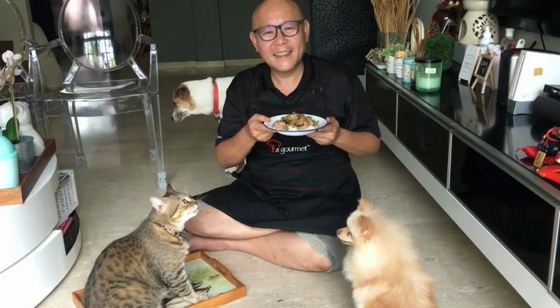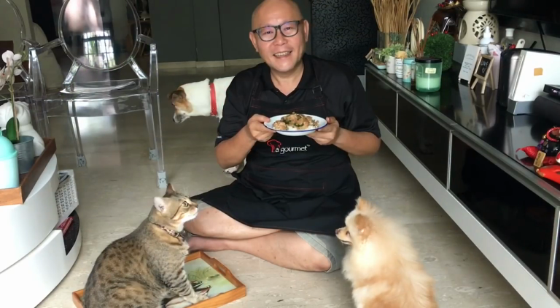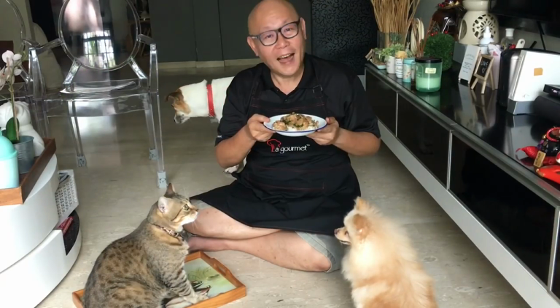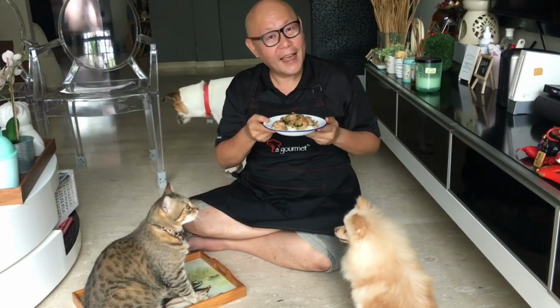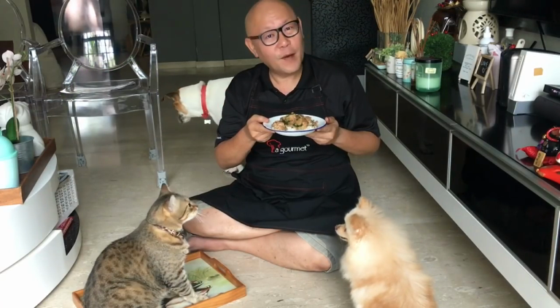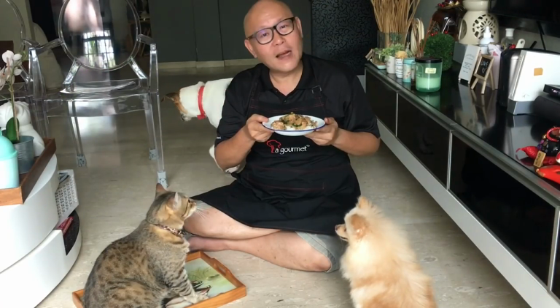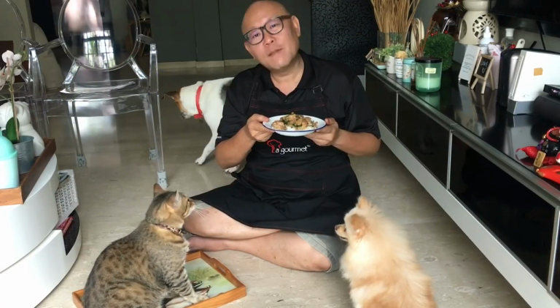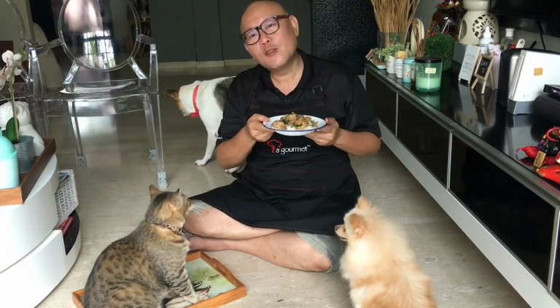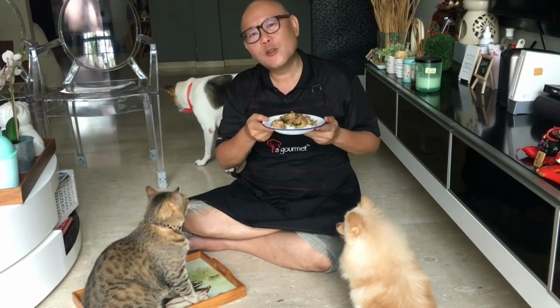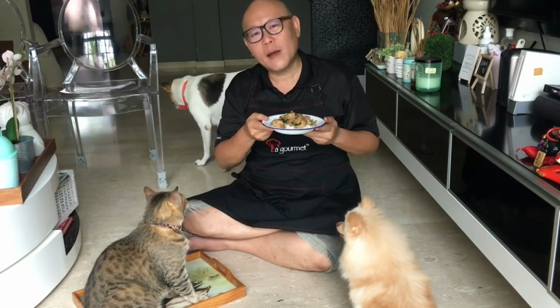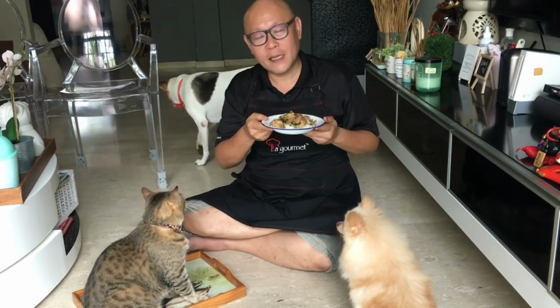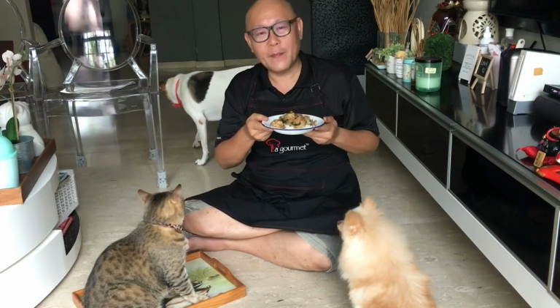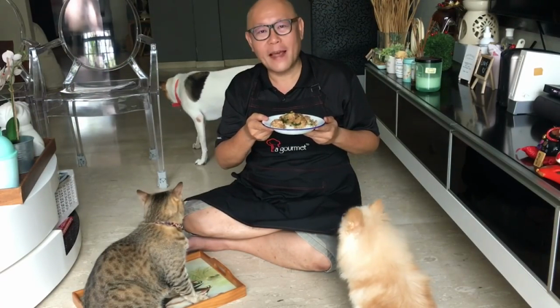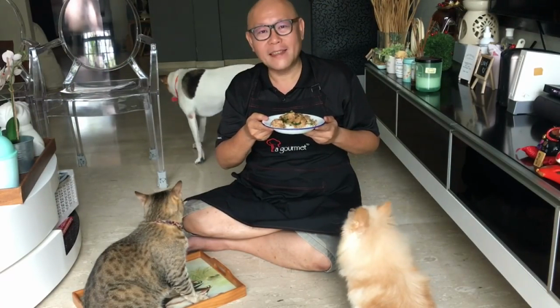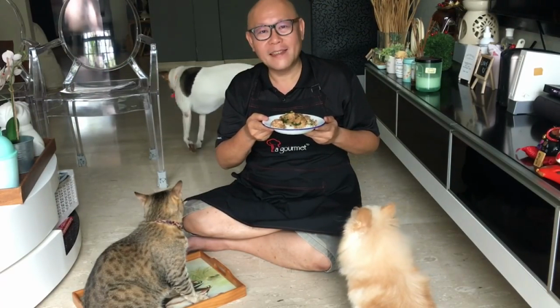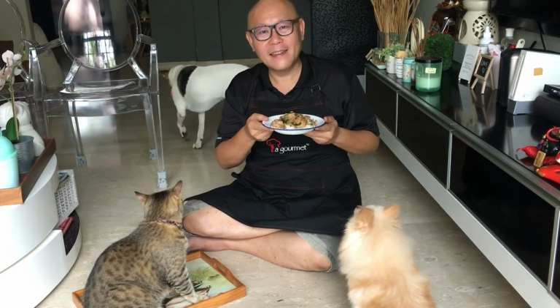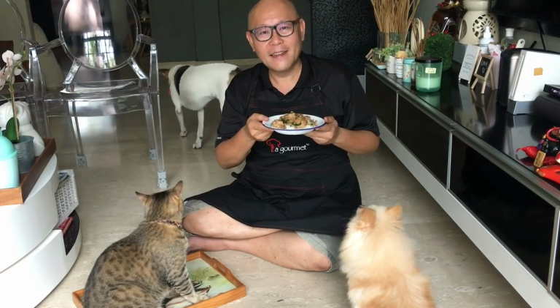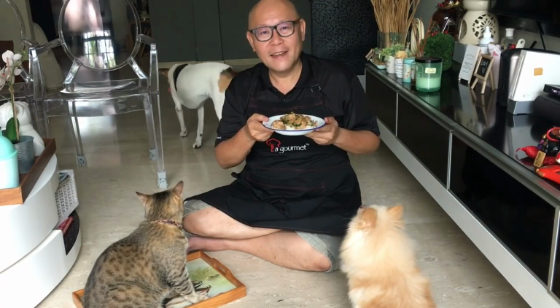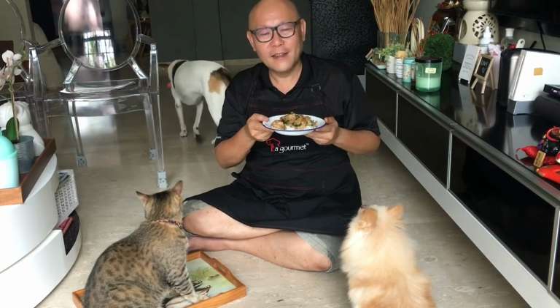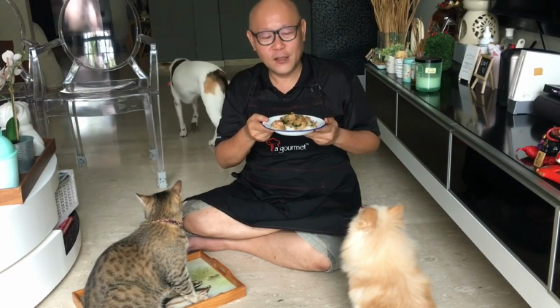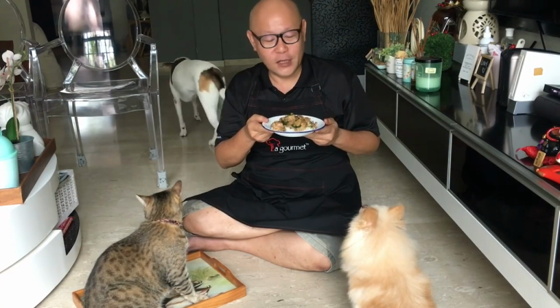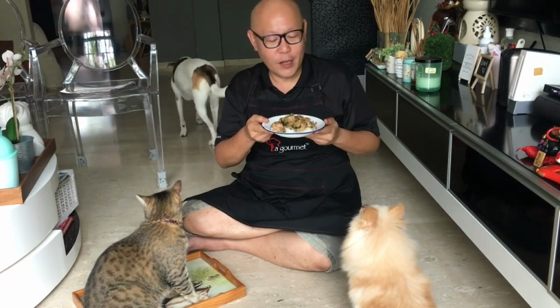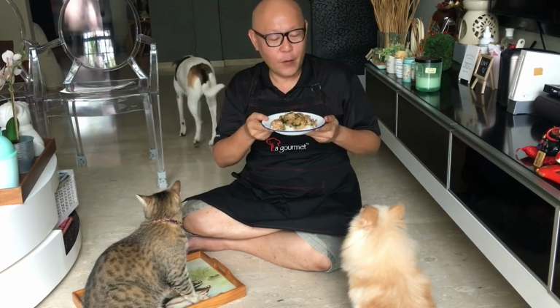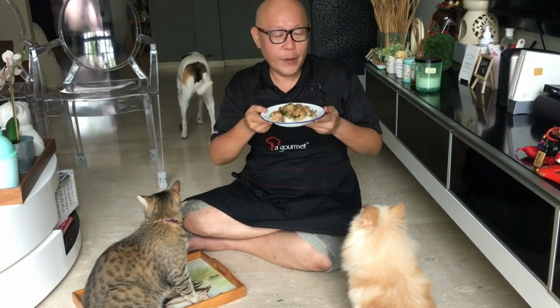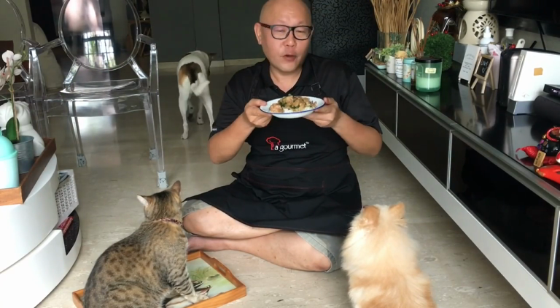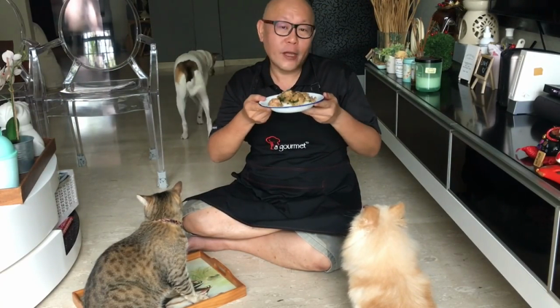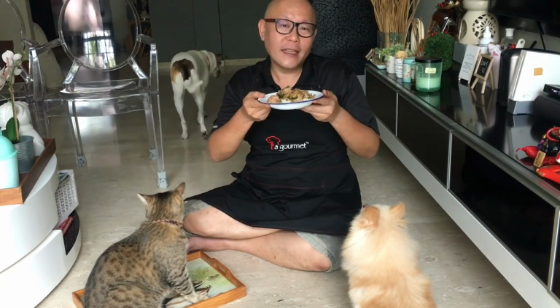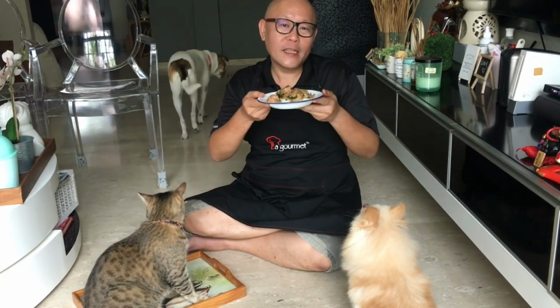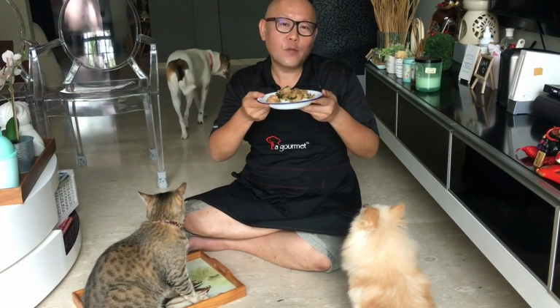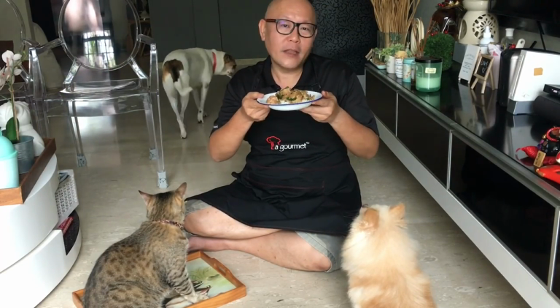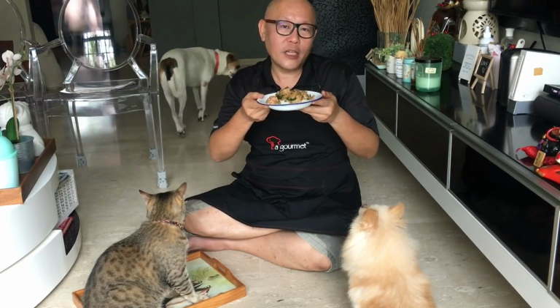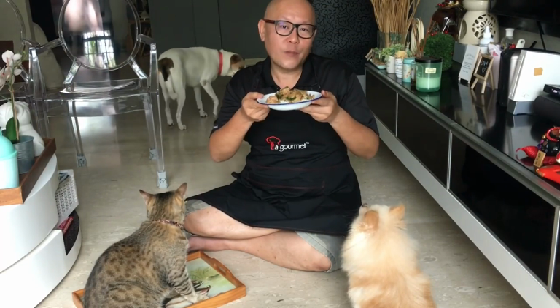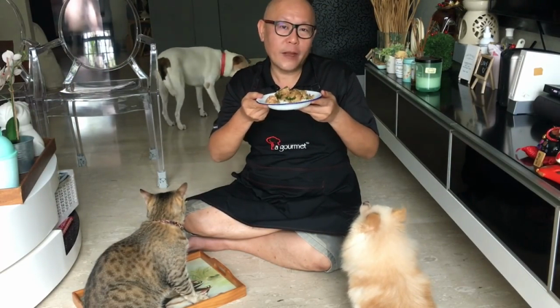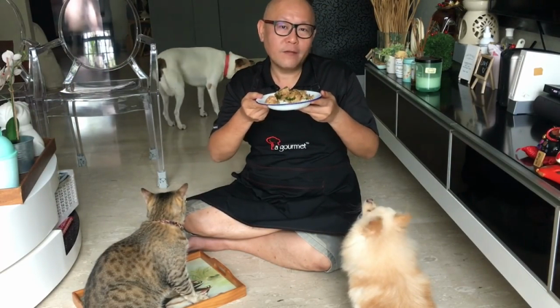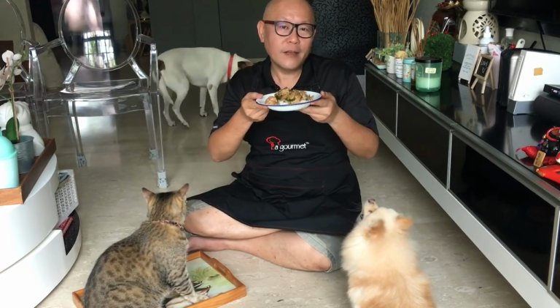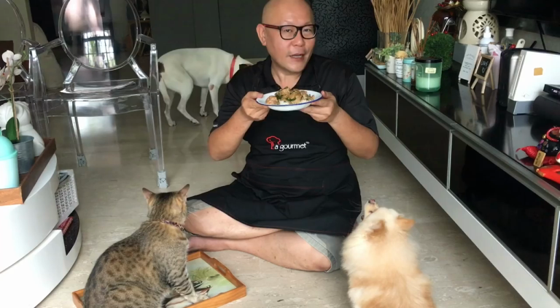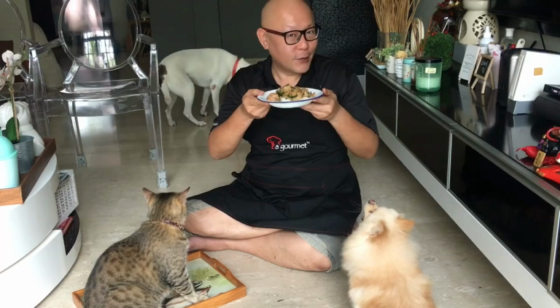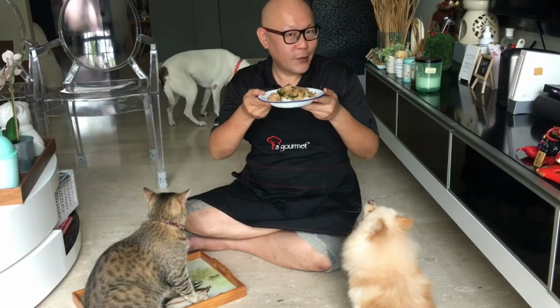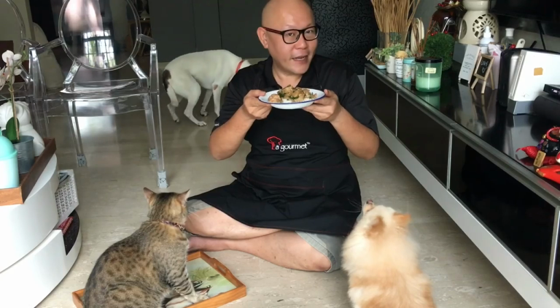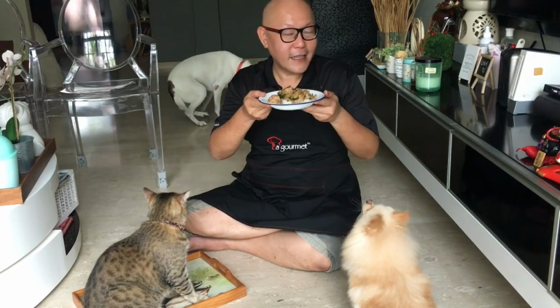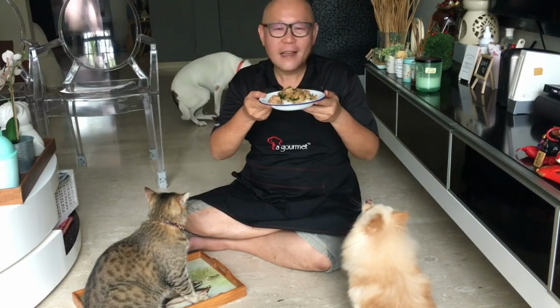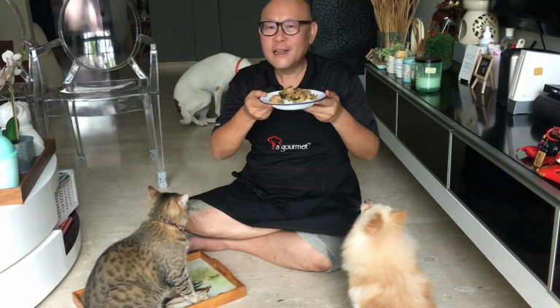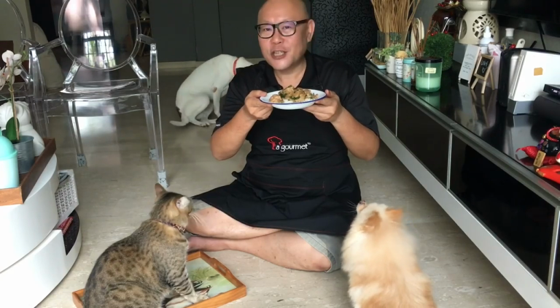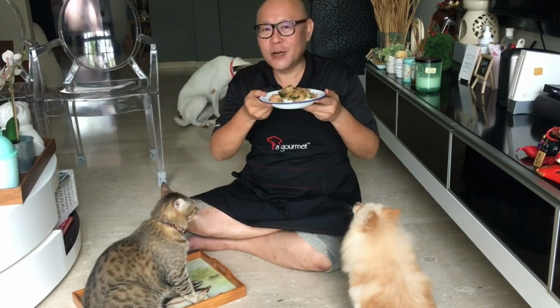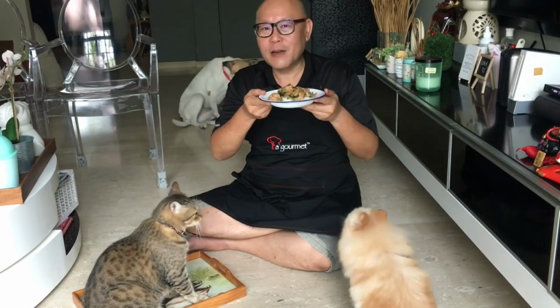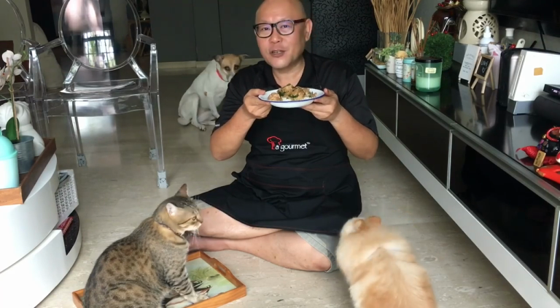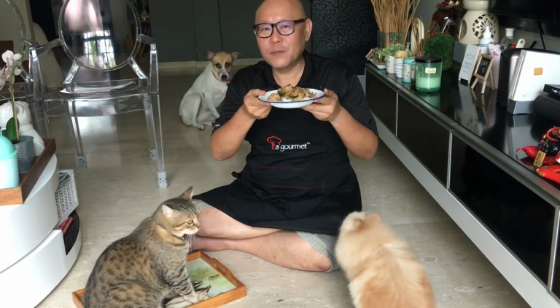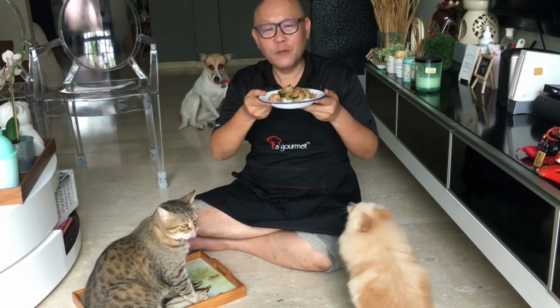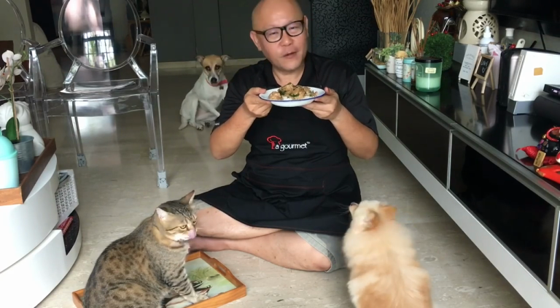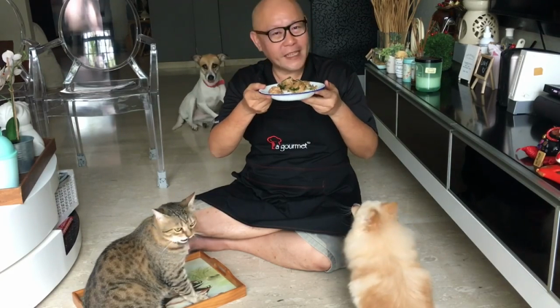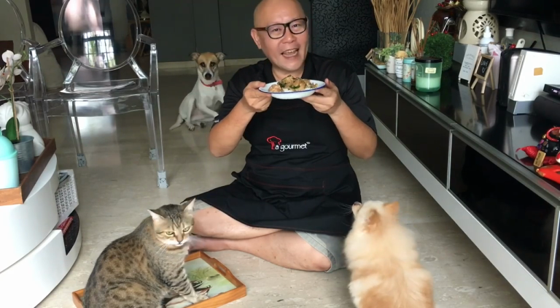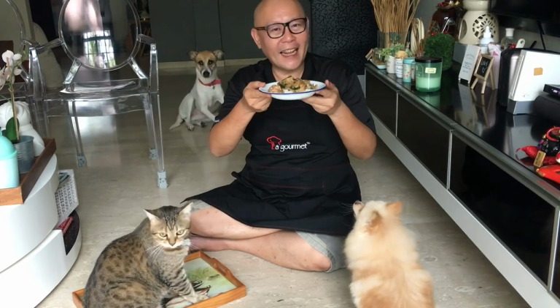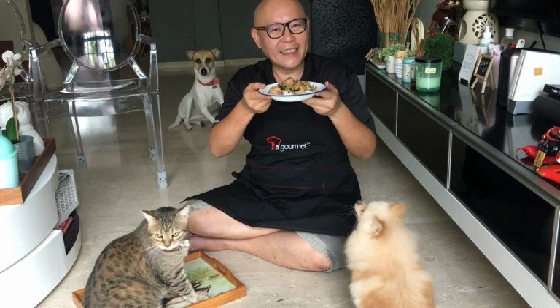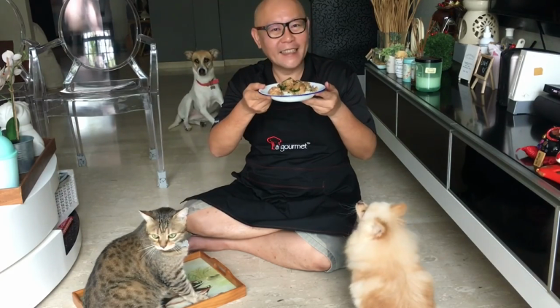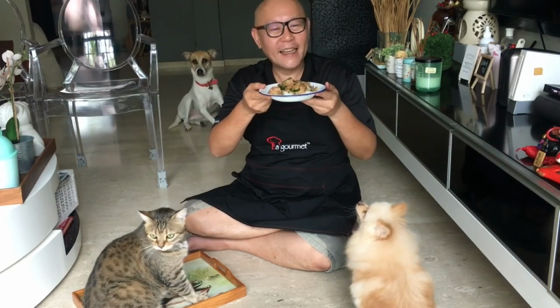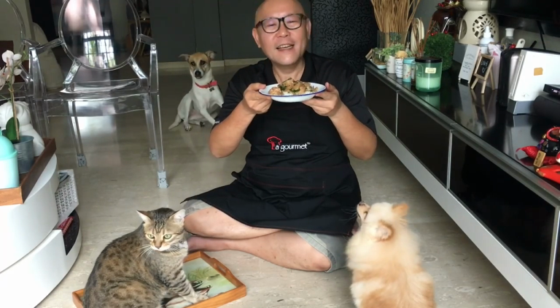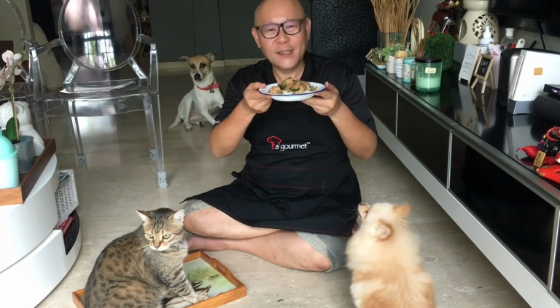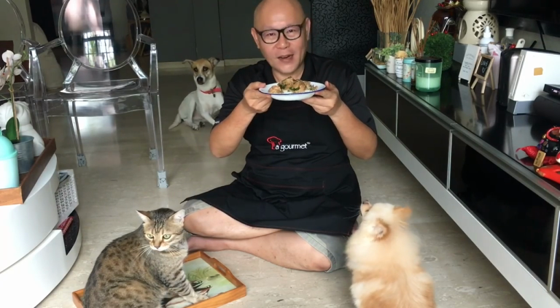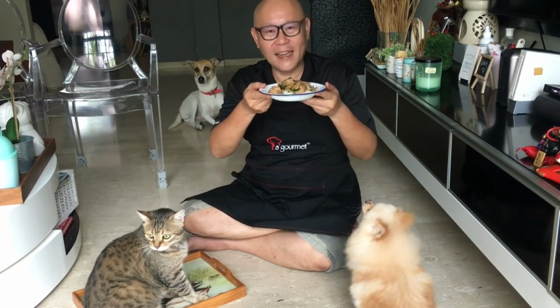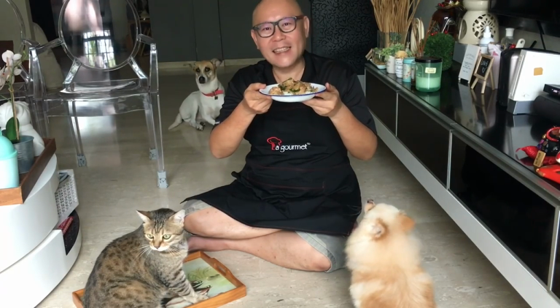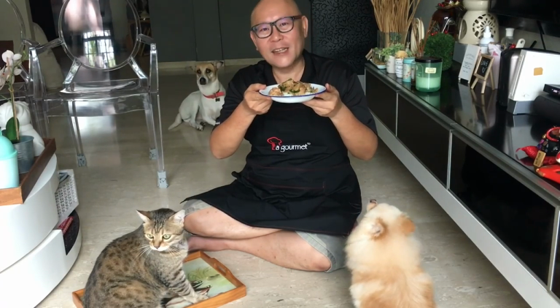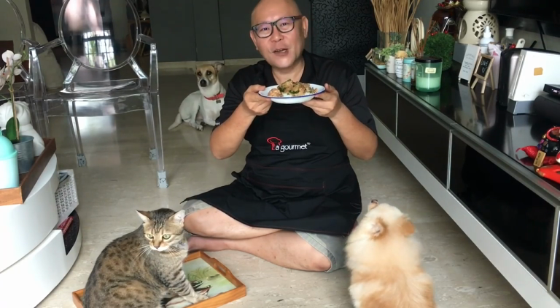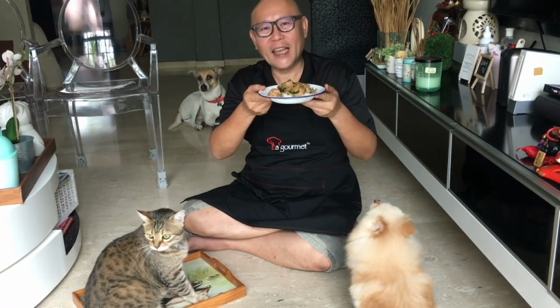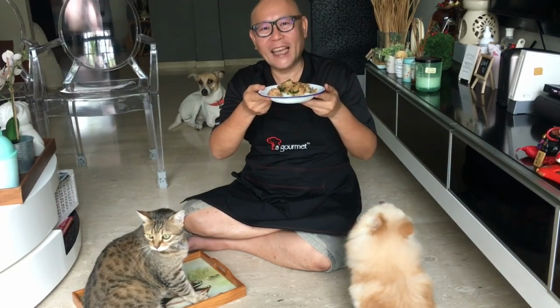Hi and welcome to Spice and Pans. Today we'll be cooking this one-dish meal known as chicken mushroom with scallion. So let's start cooking.